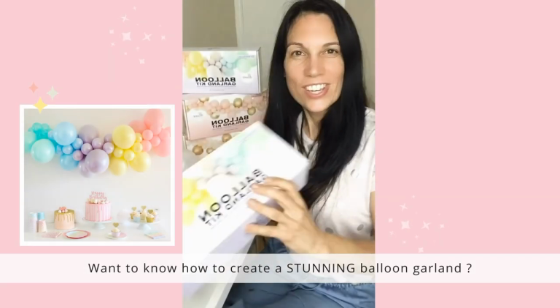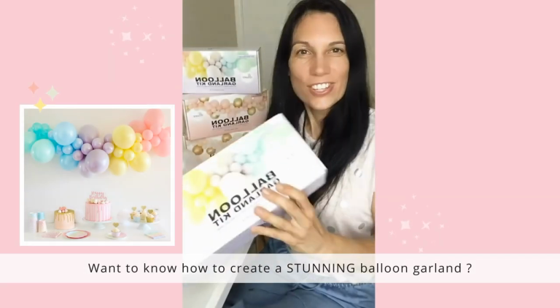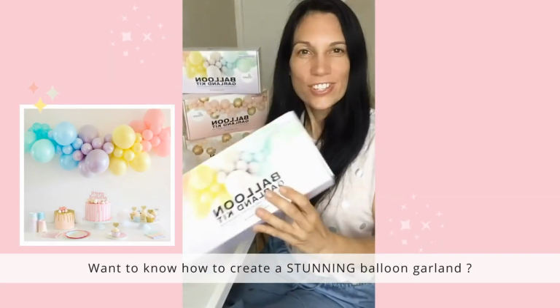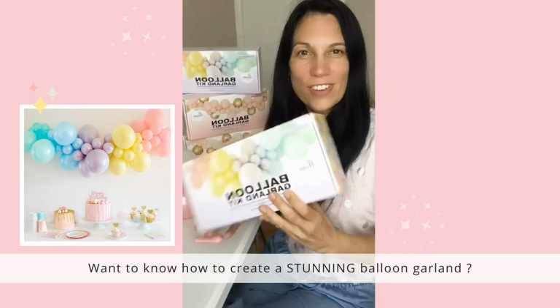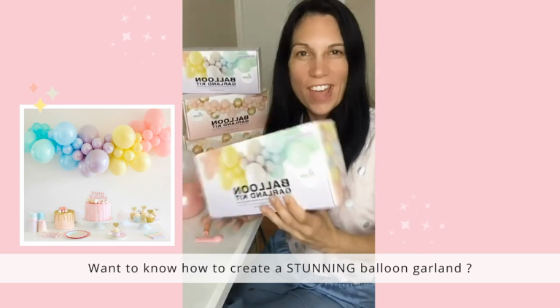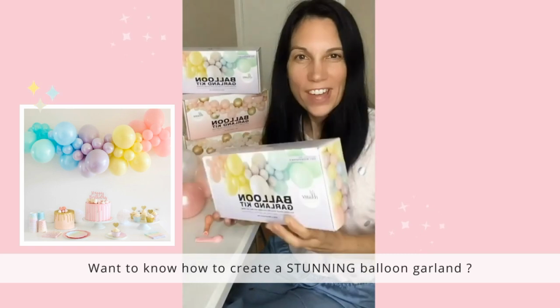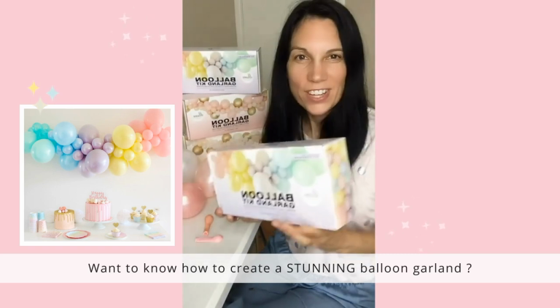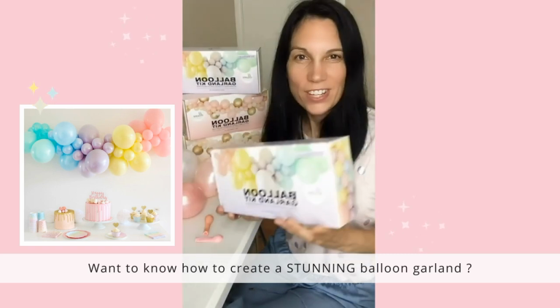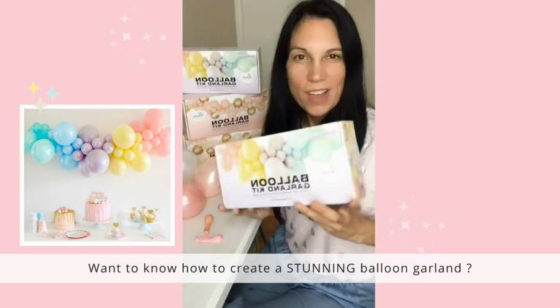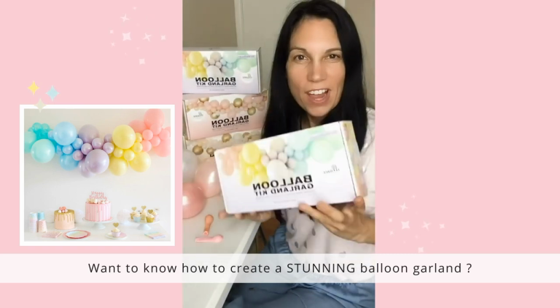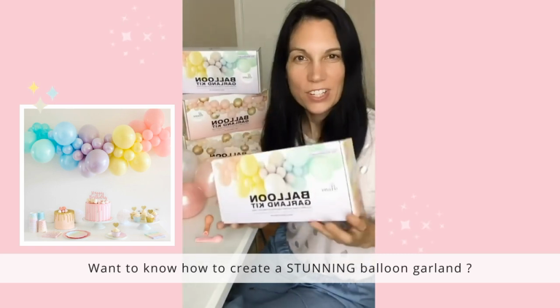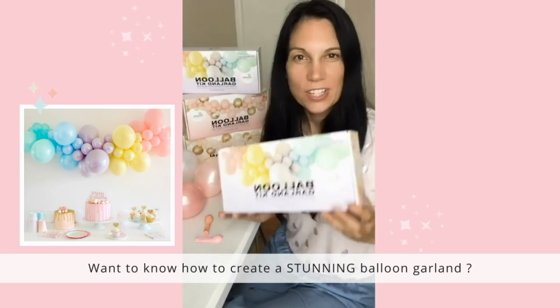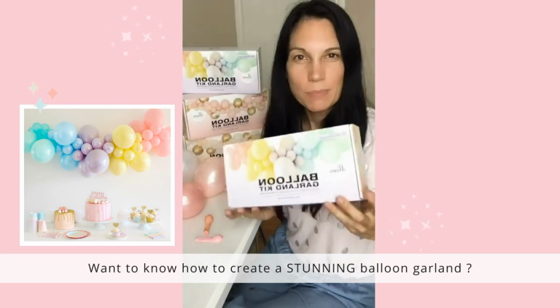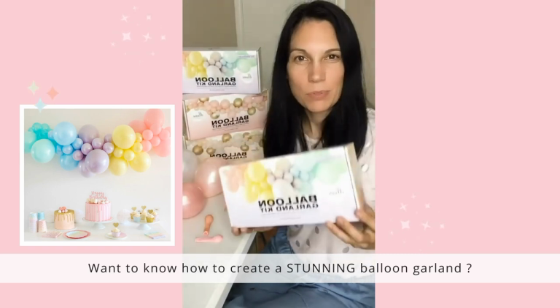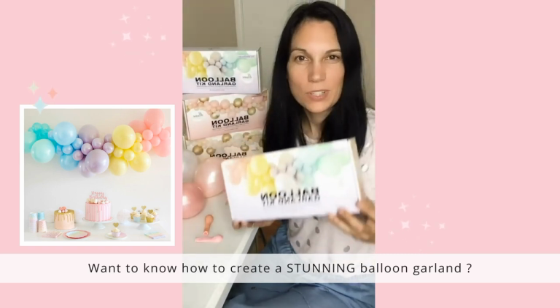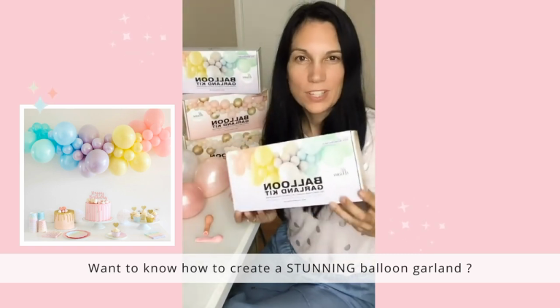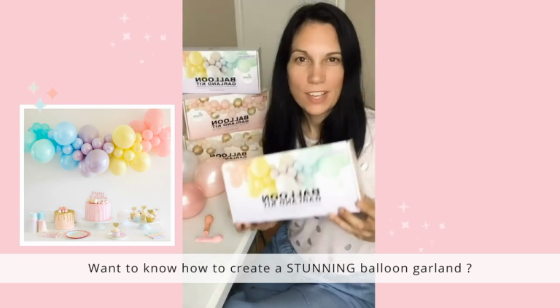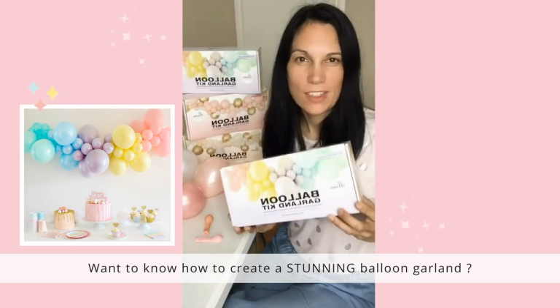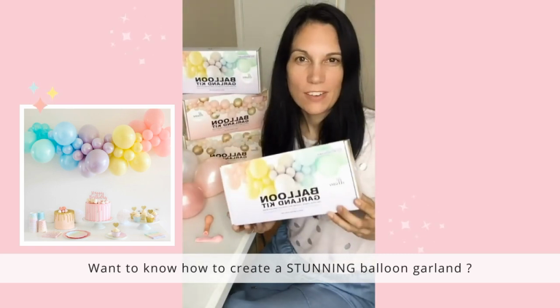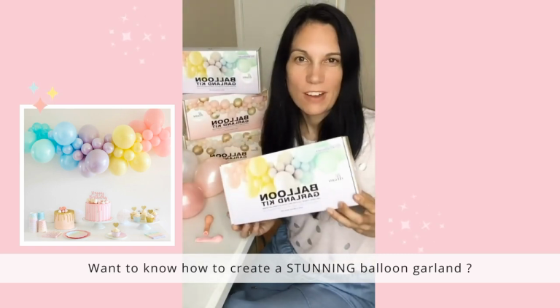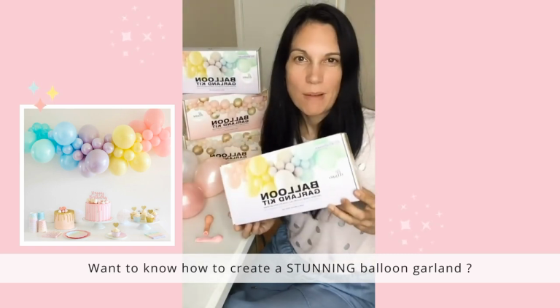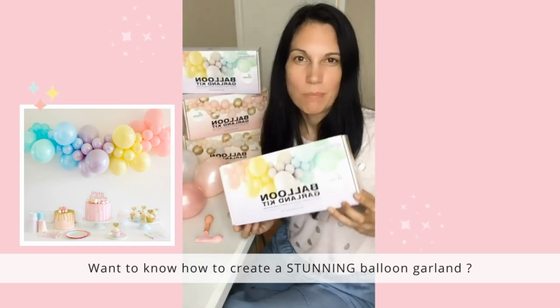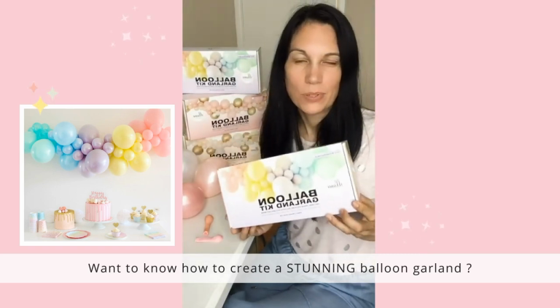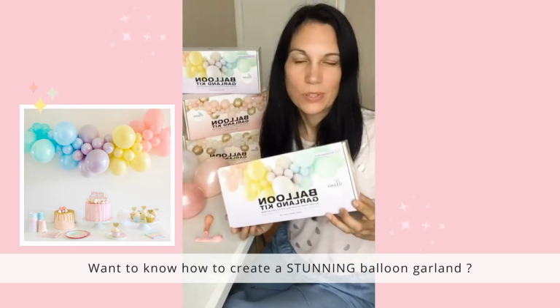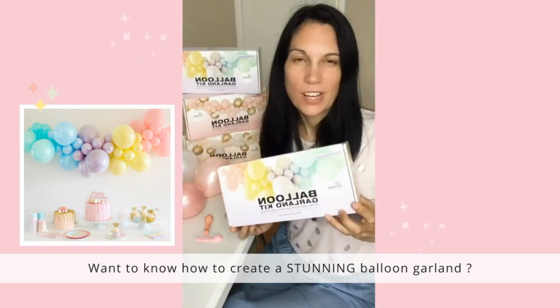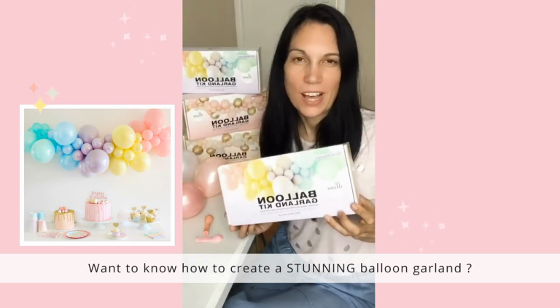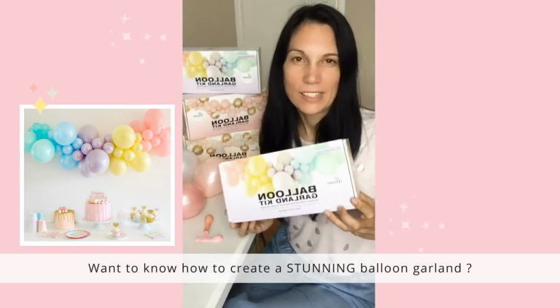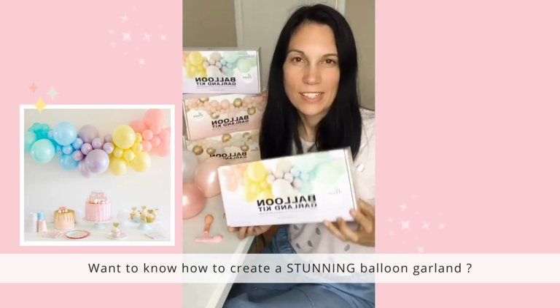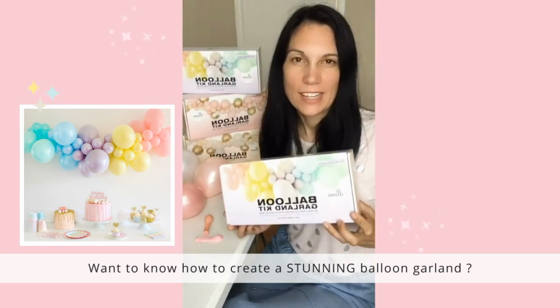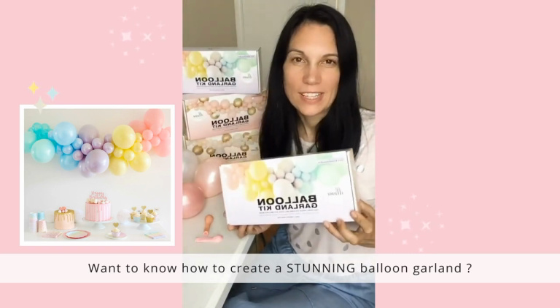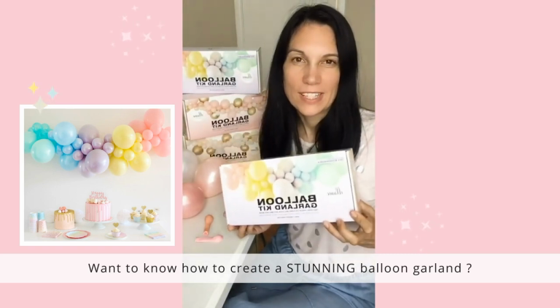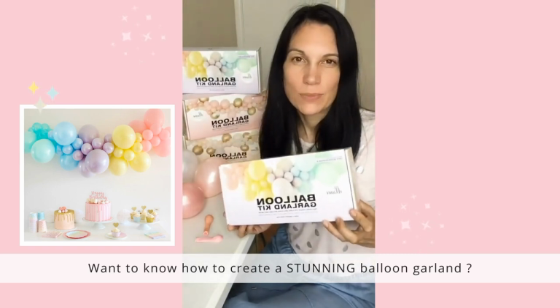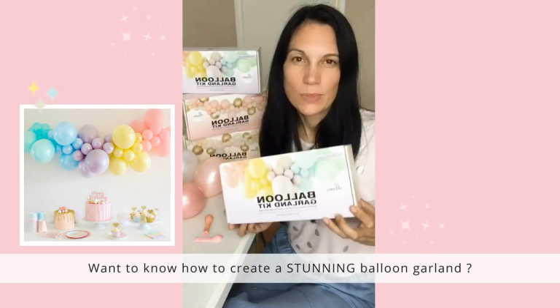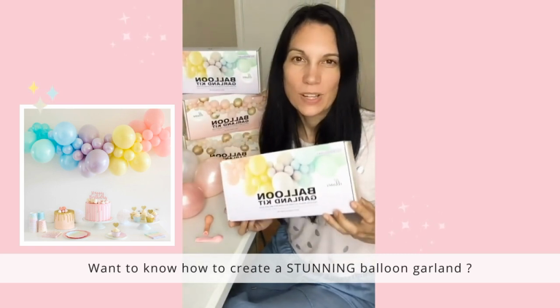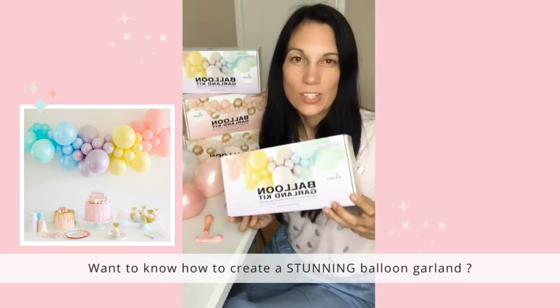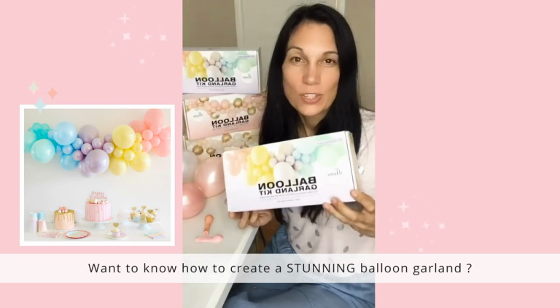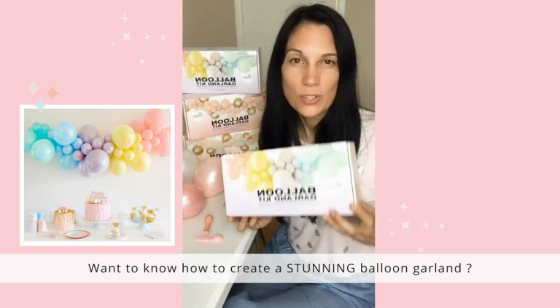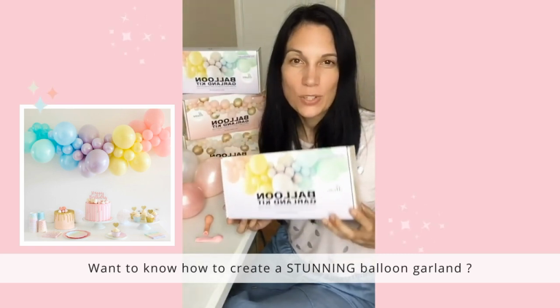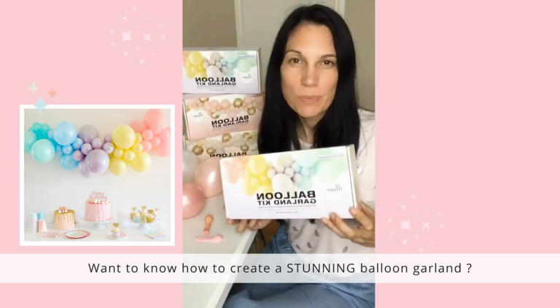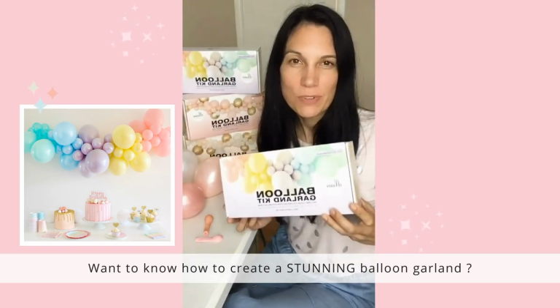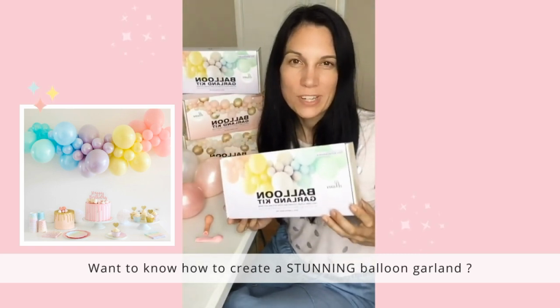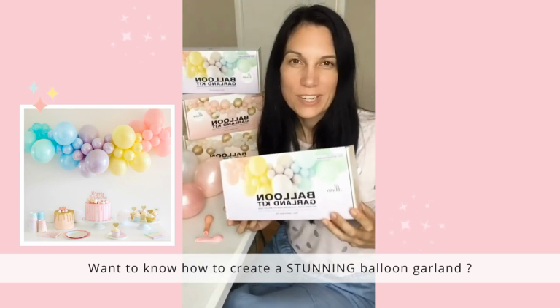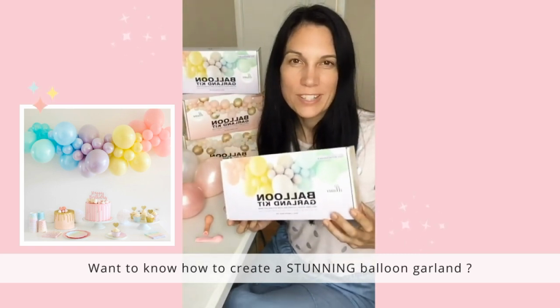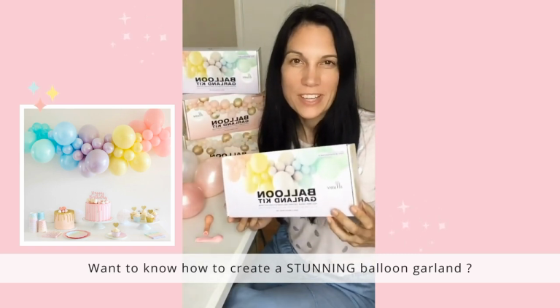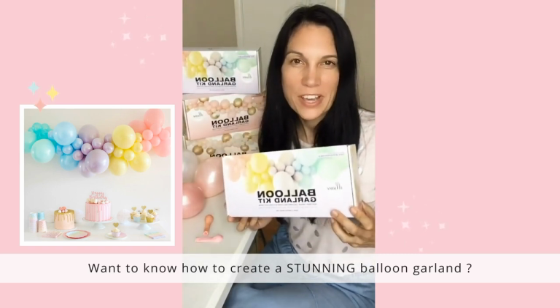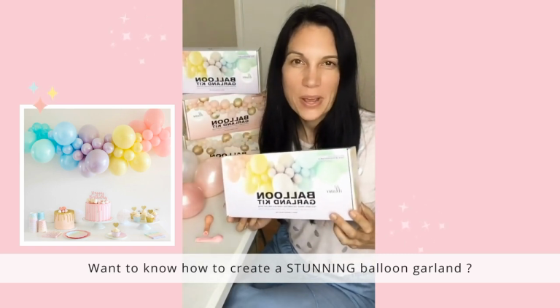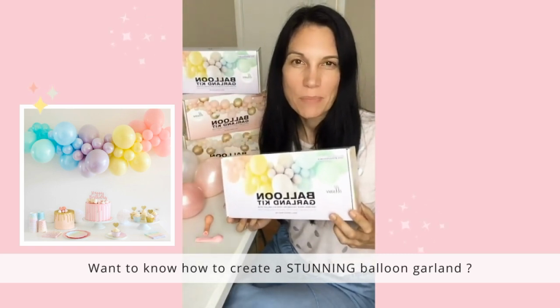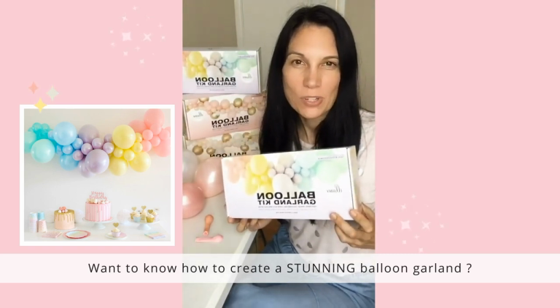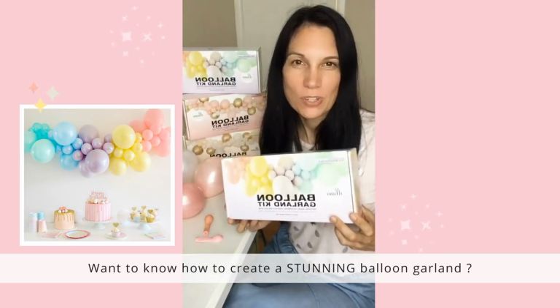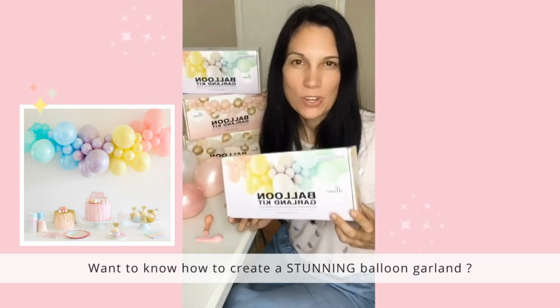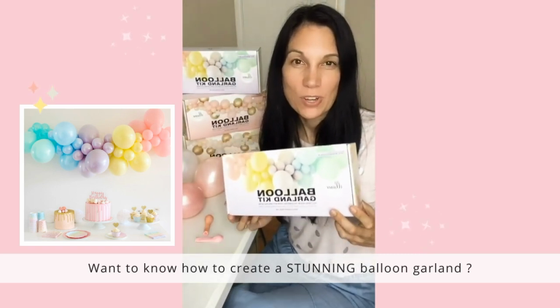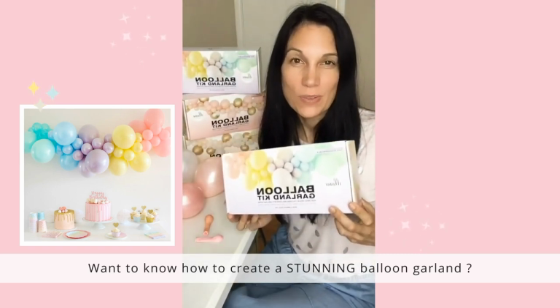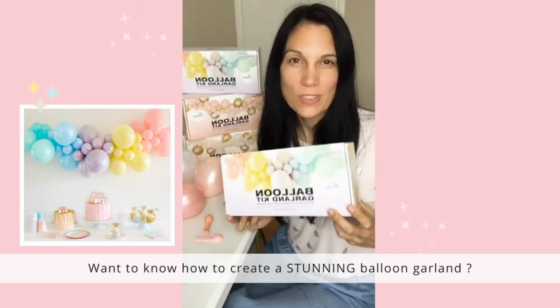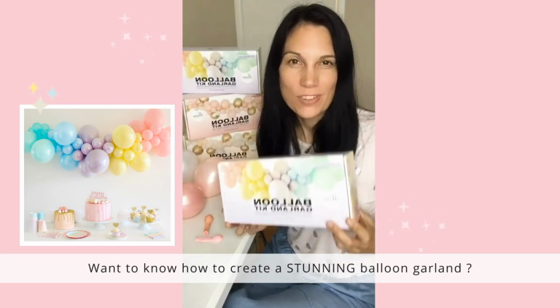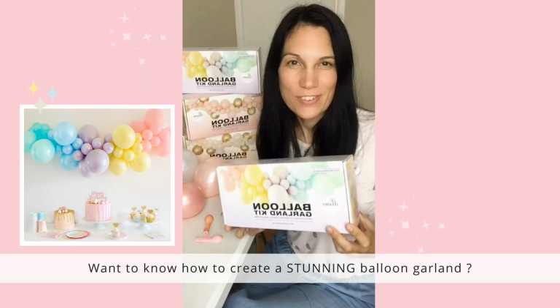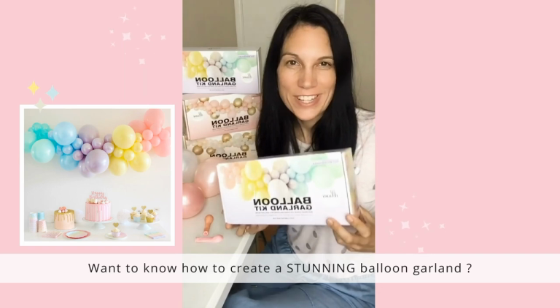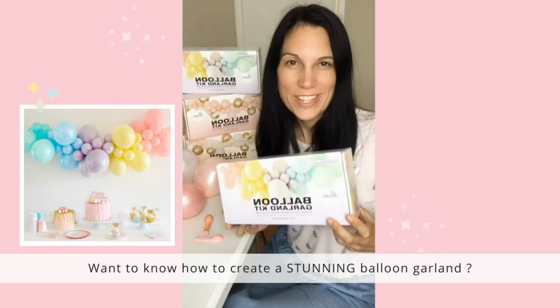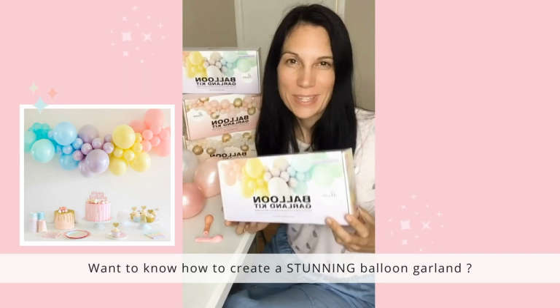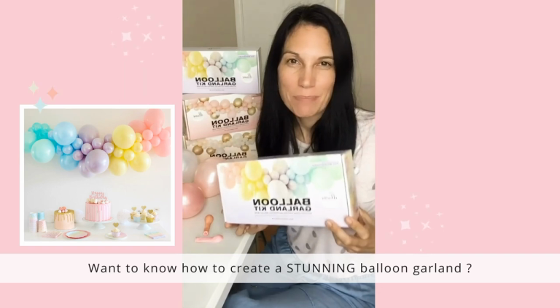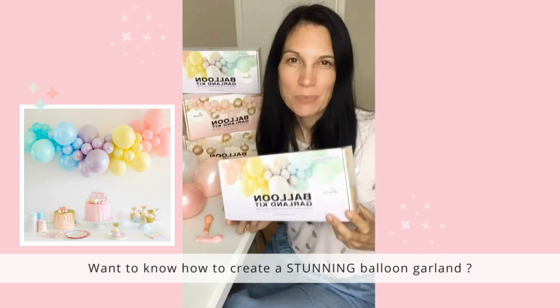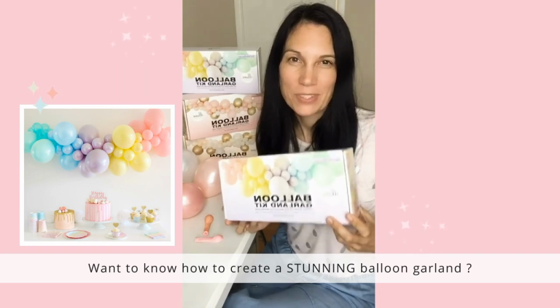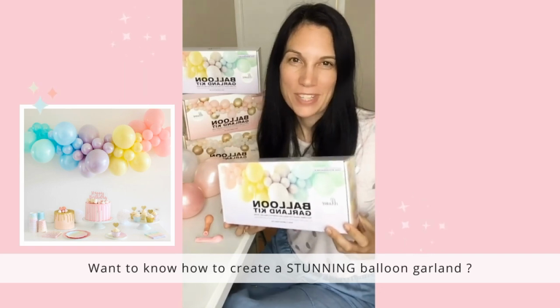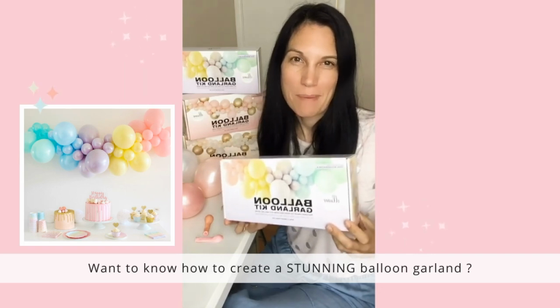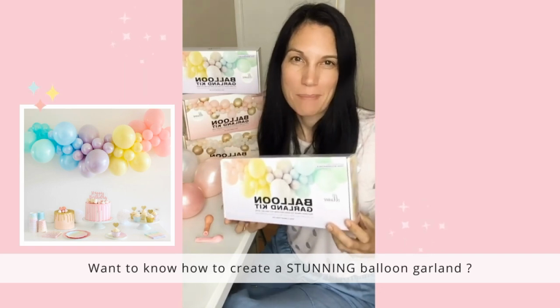So how do we actually put together our balloon garland kits? Well it's super easy and I'm going to show you in three simple steps.